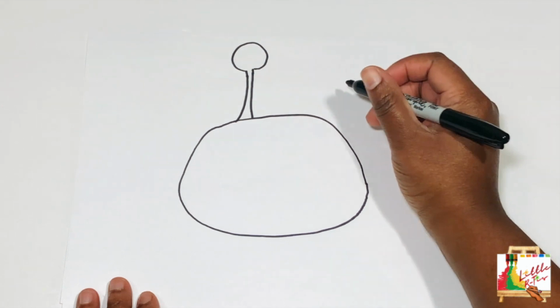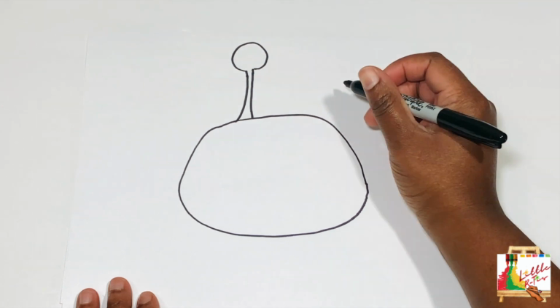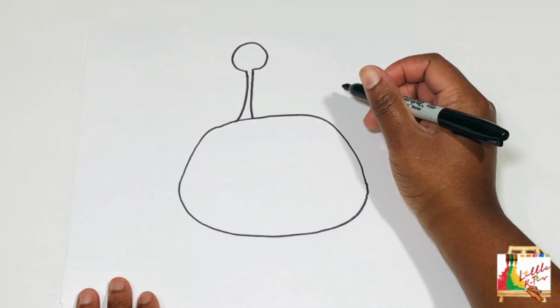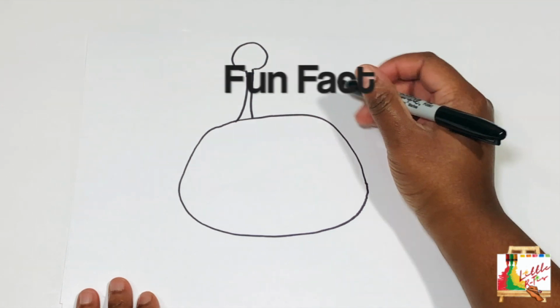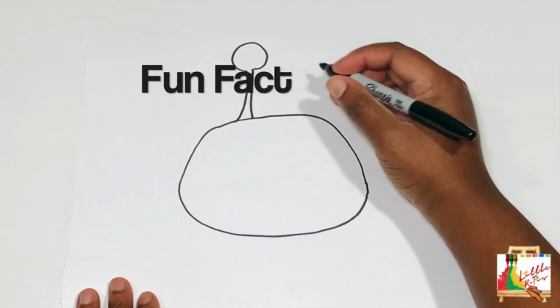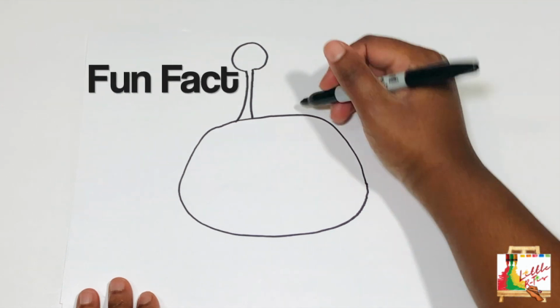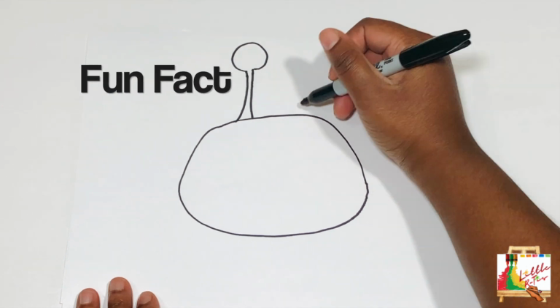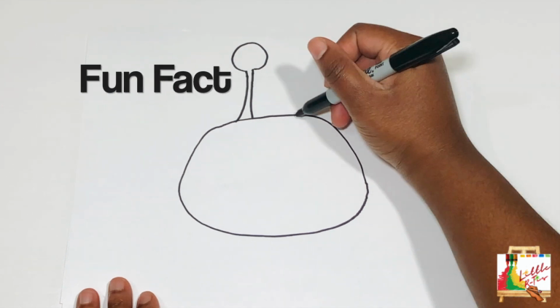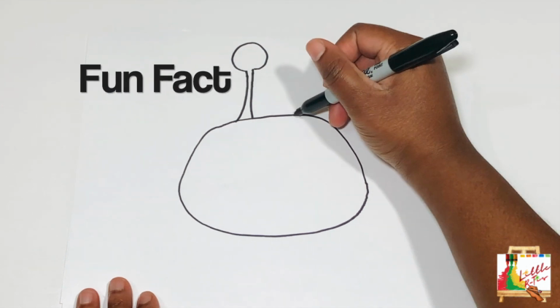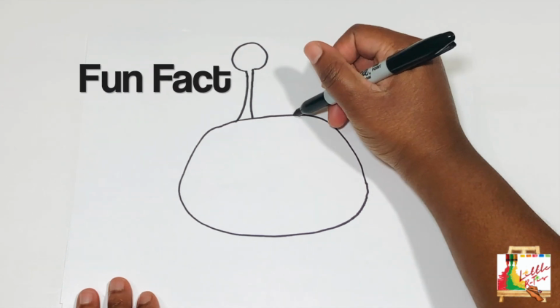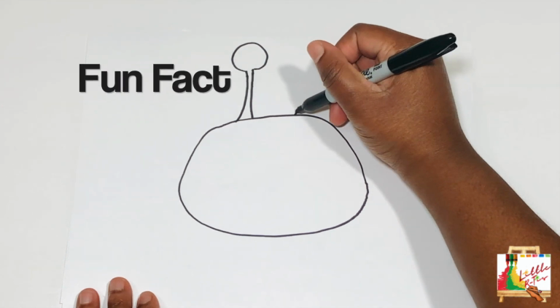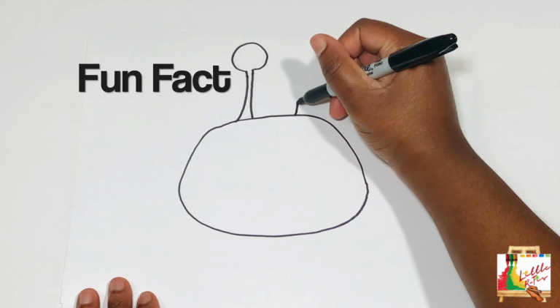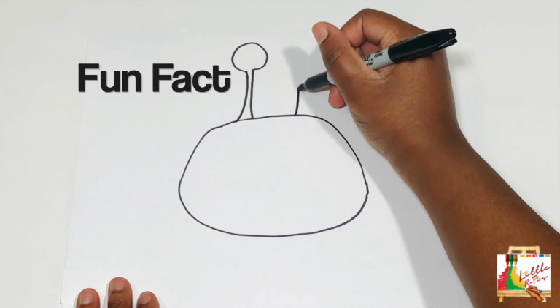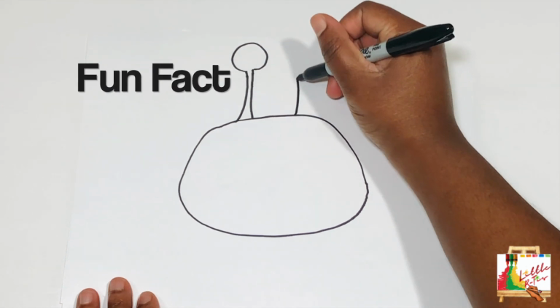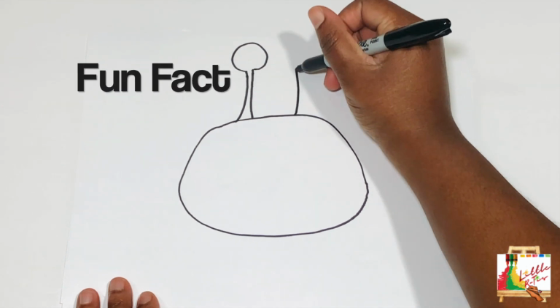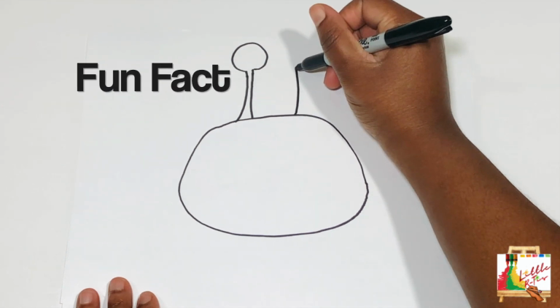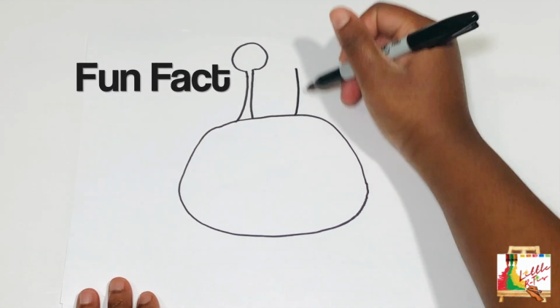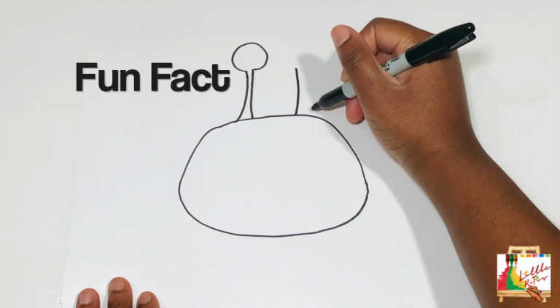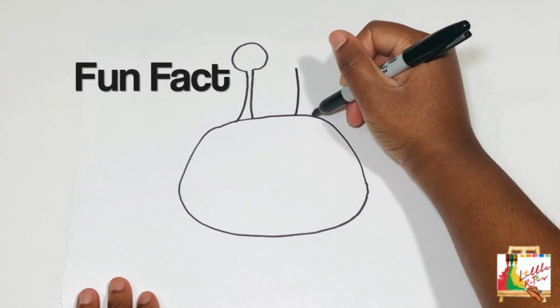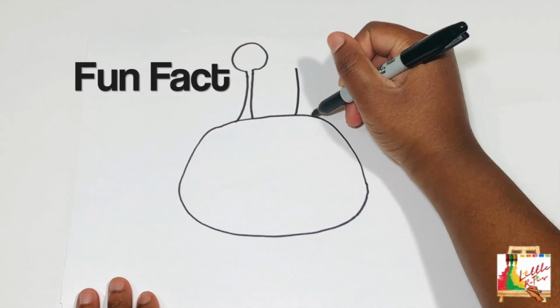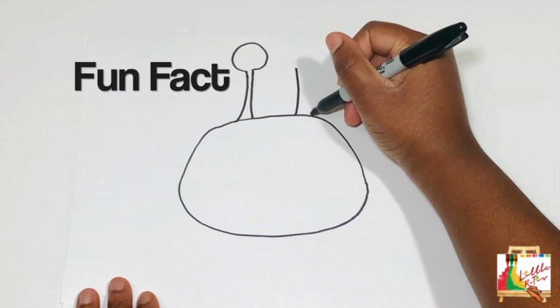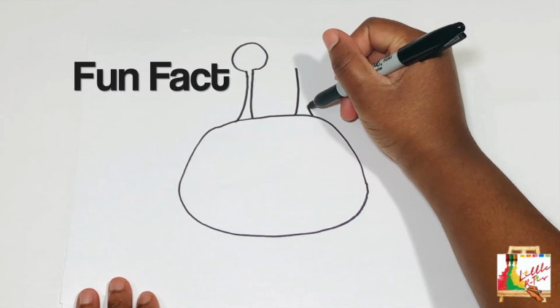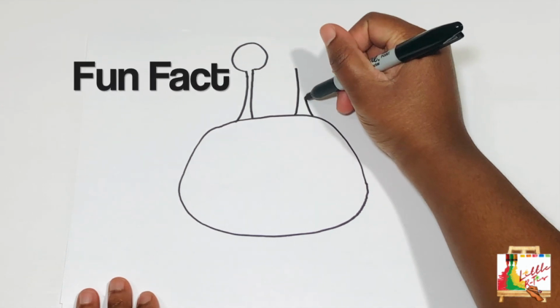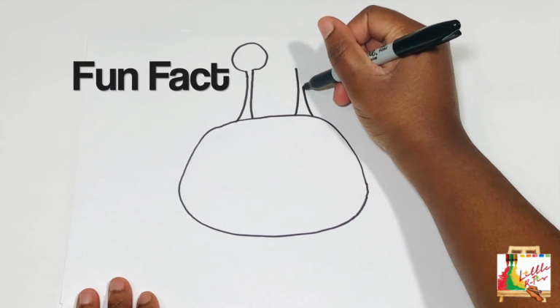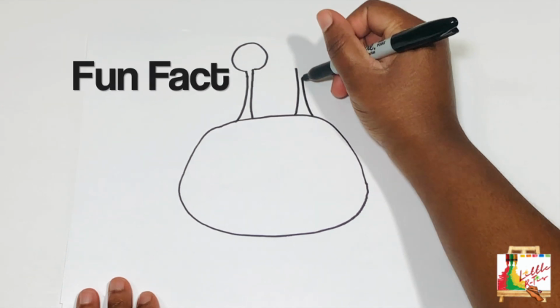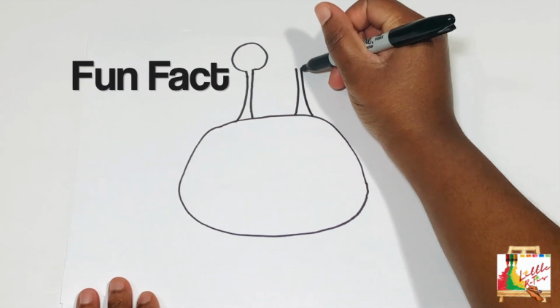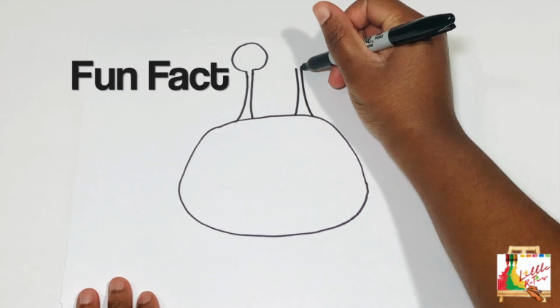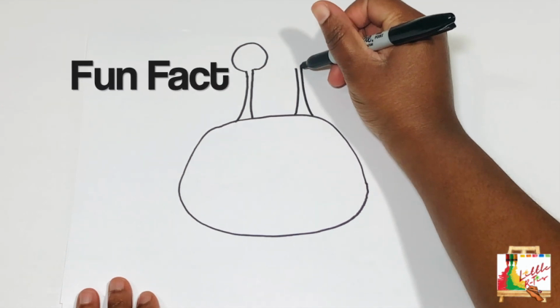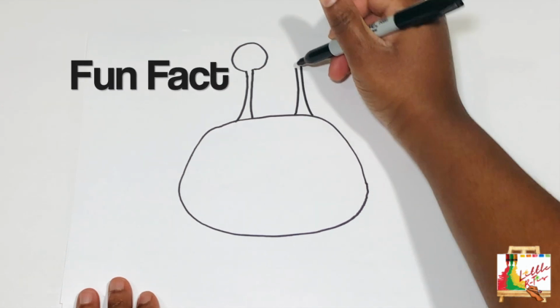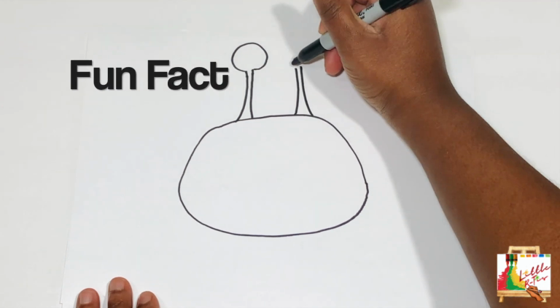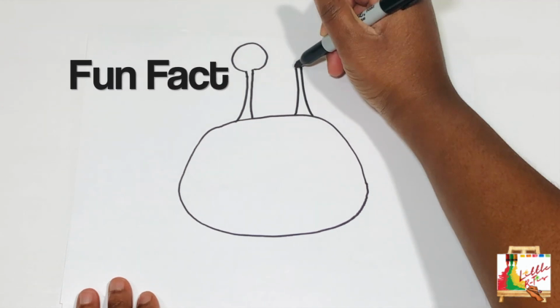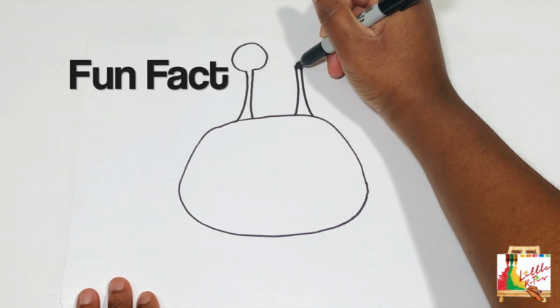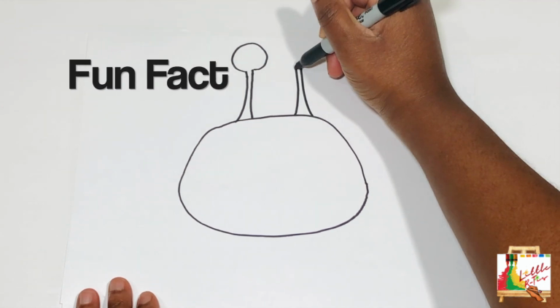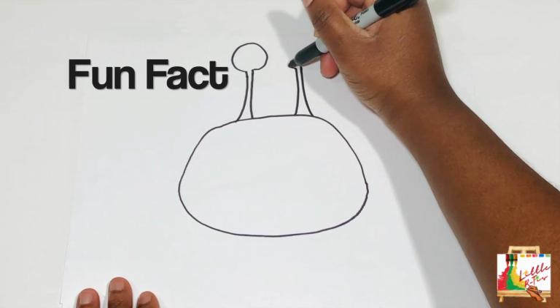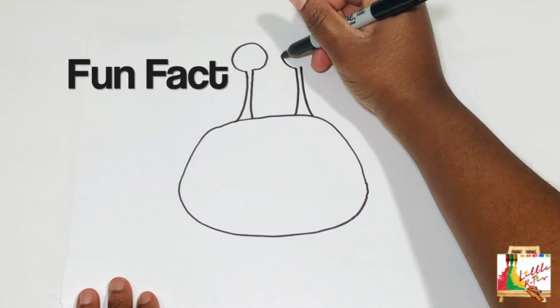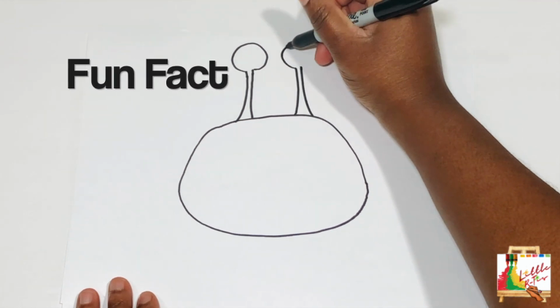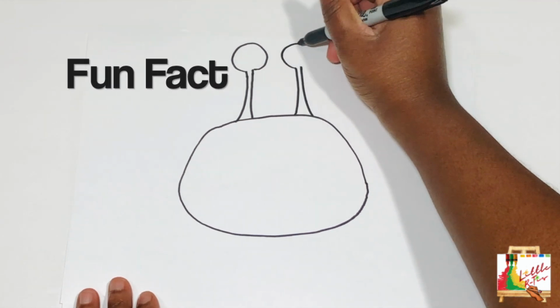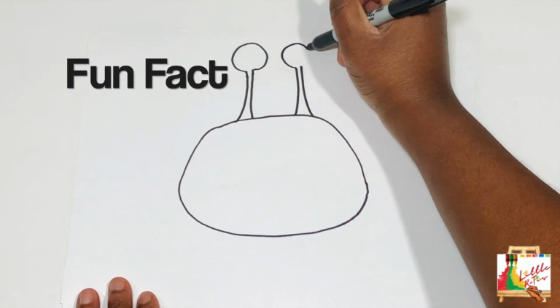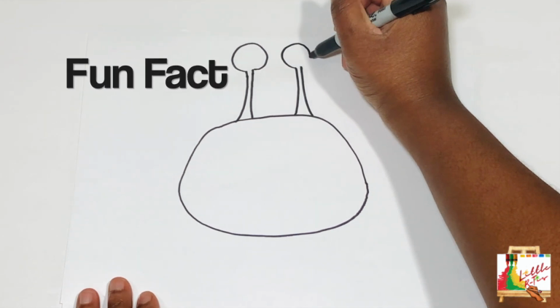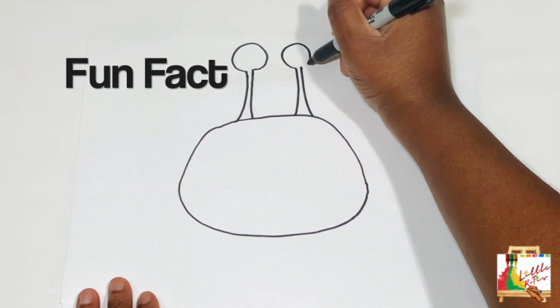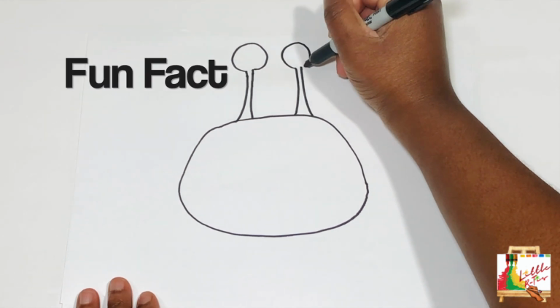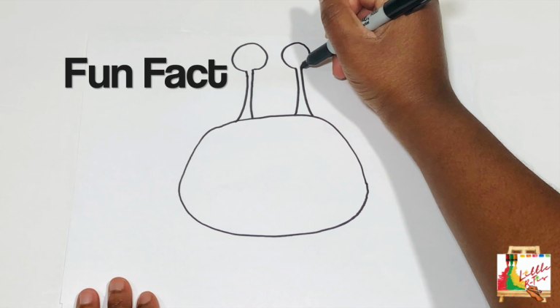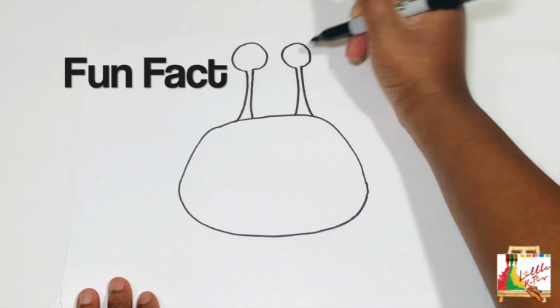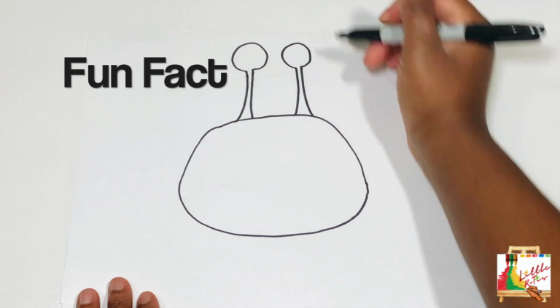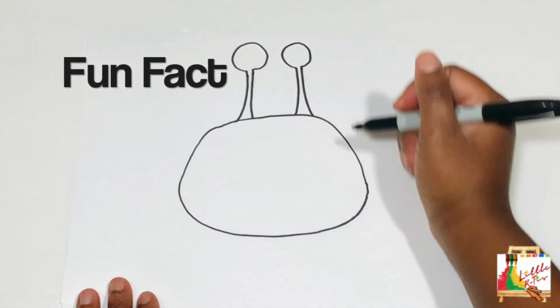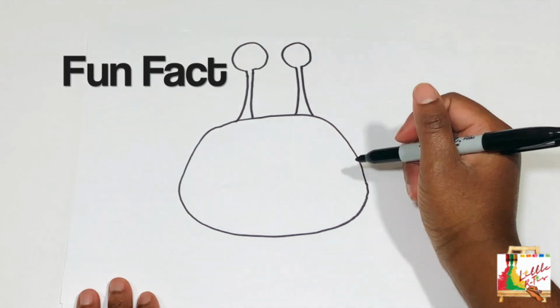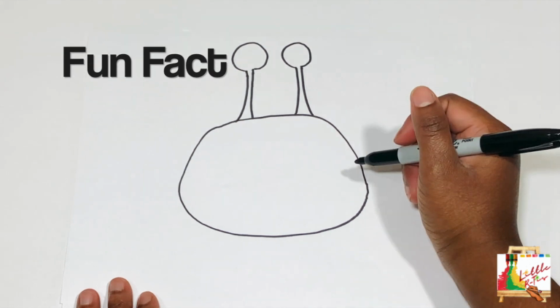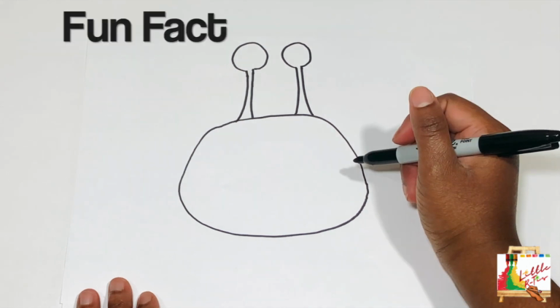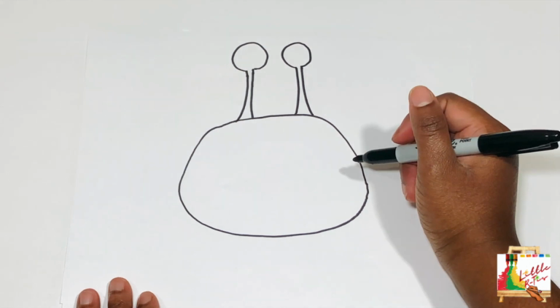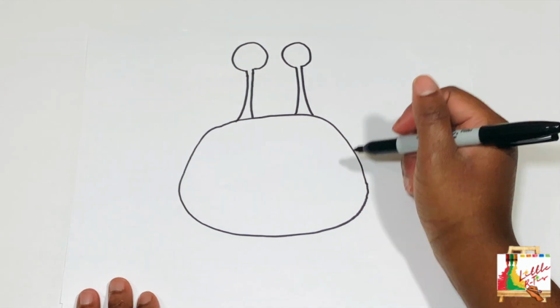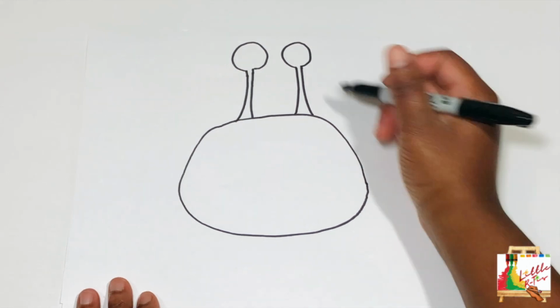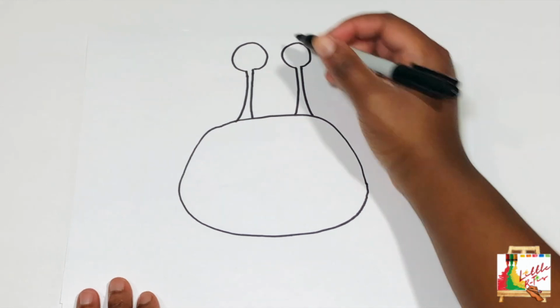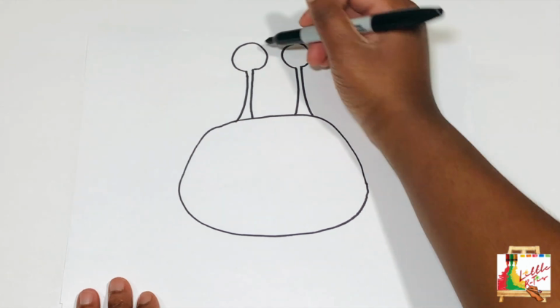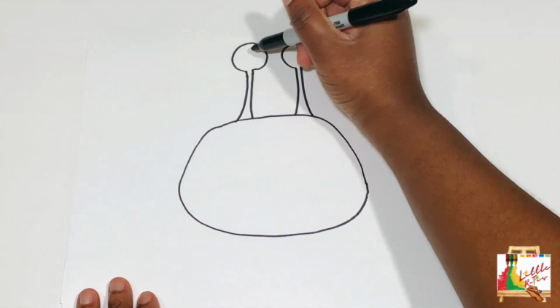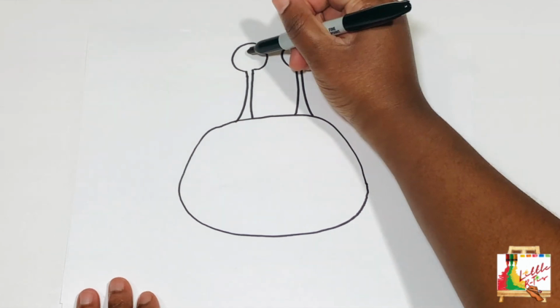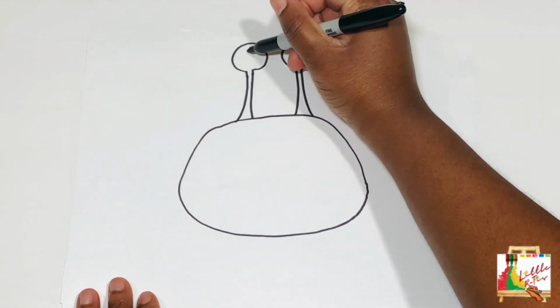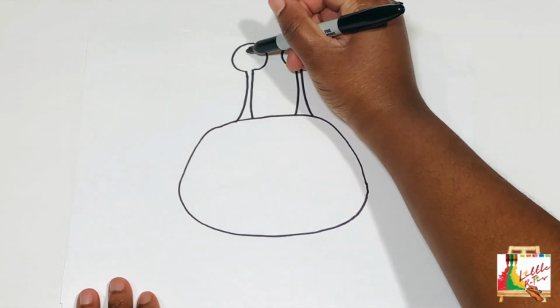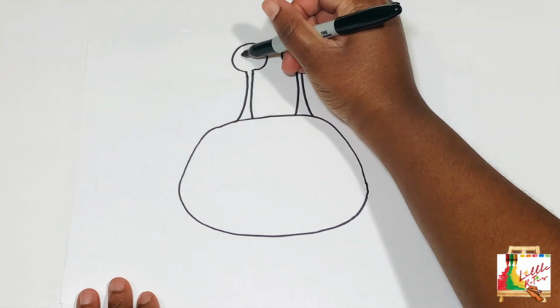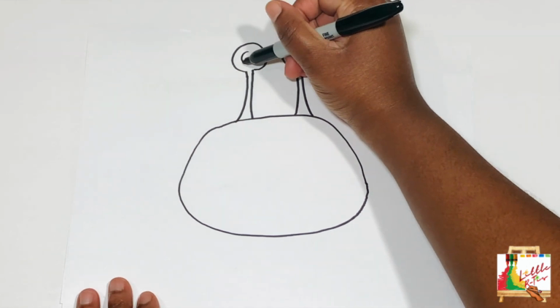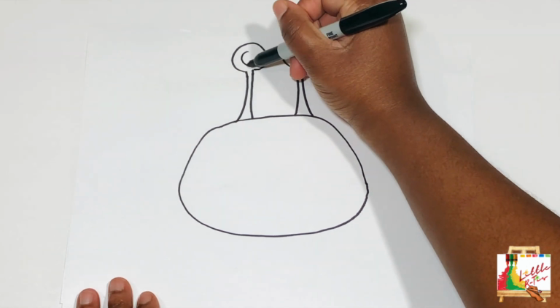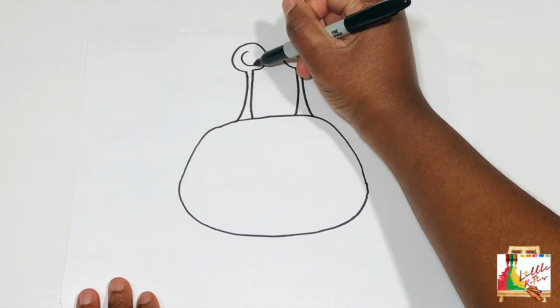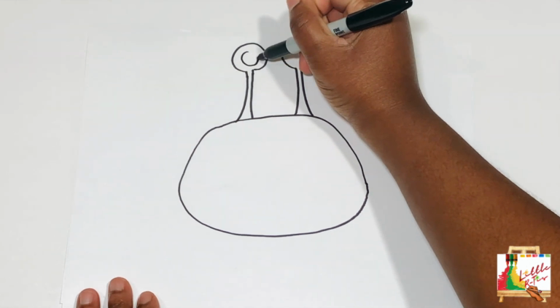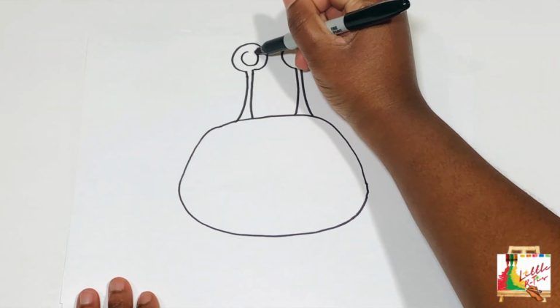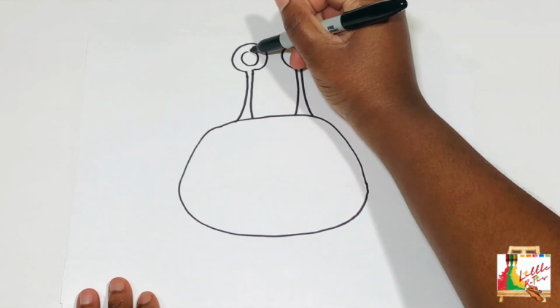Fun fact! Did you know that crabs walk and swim sideways? I didn't know!